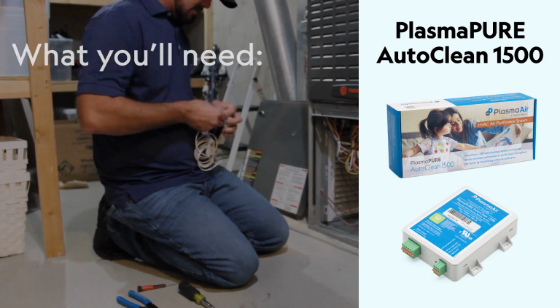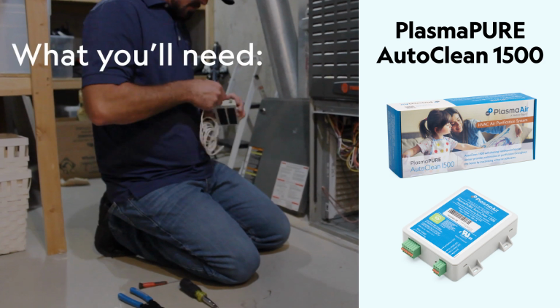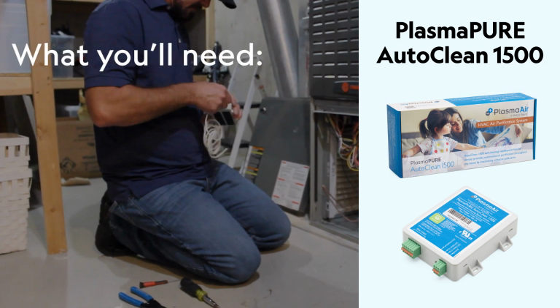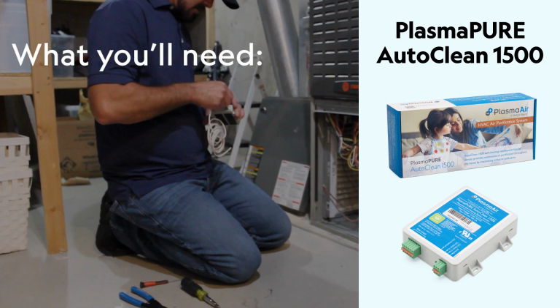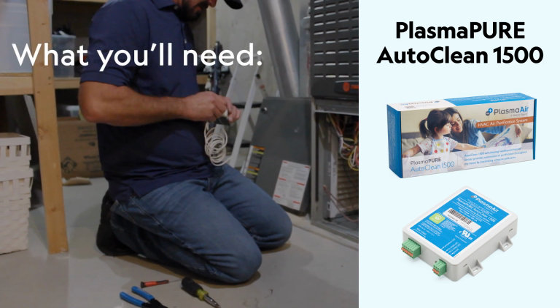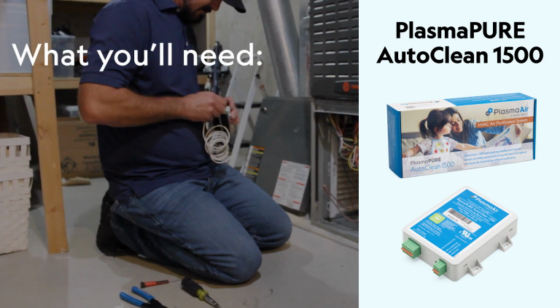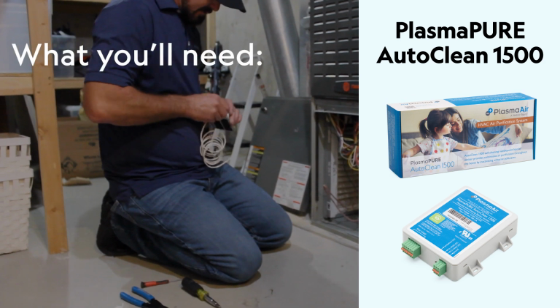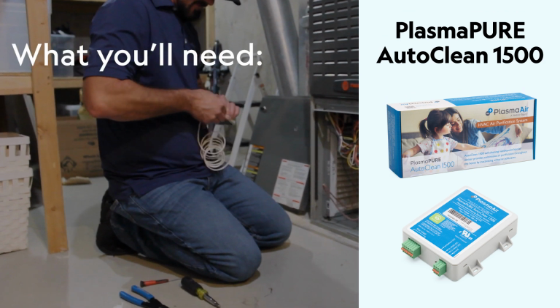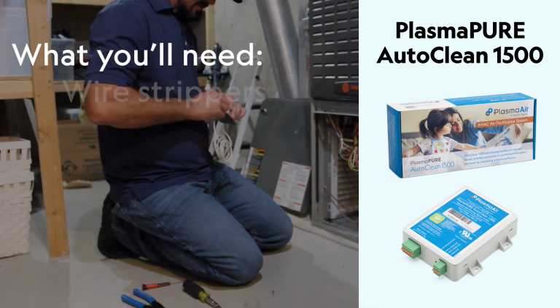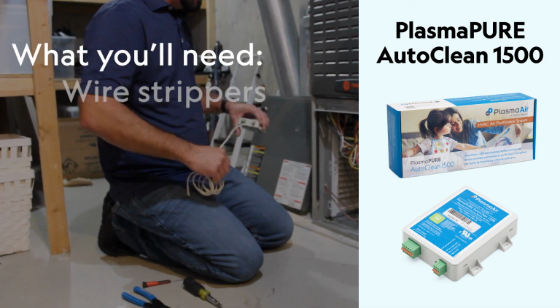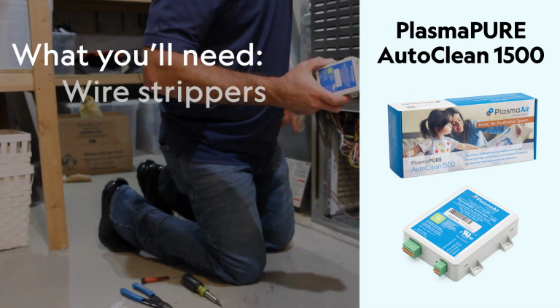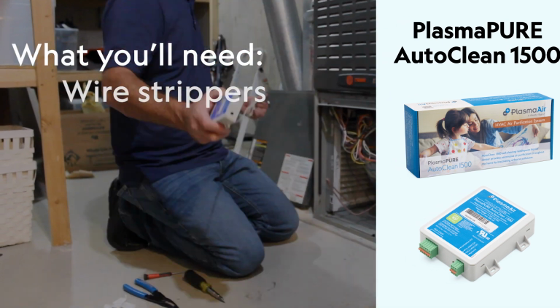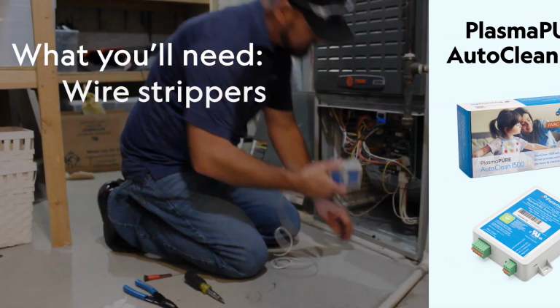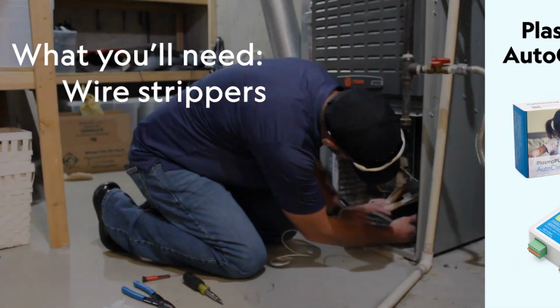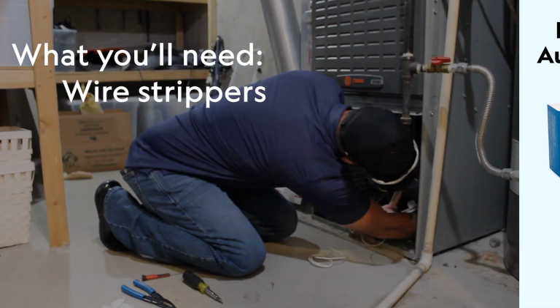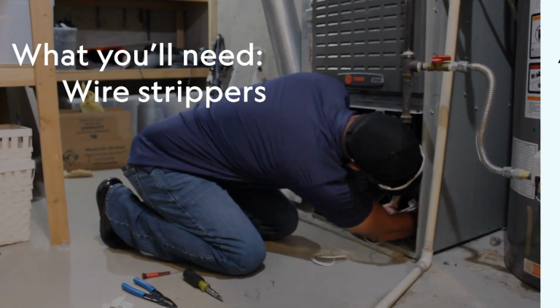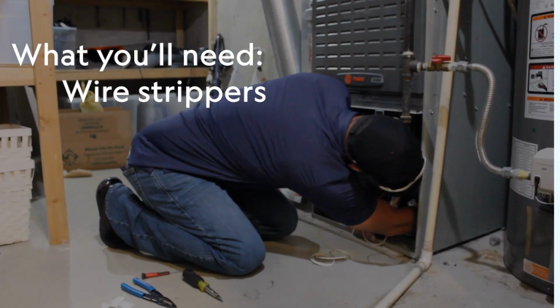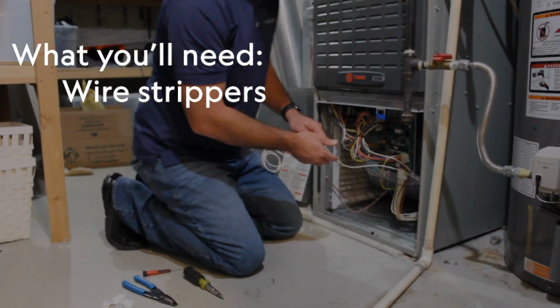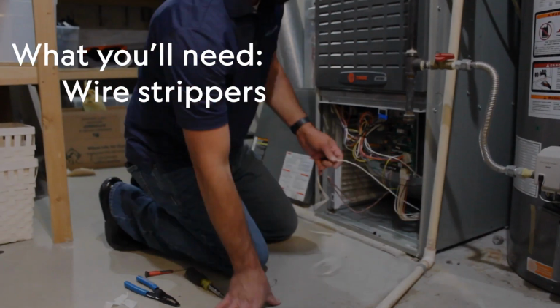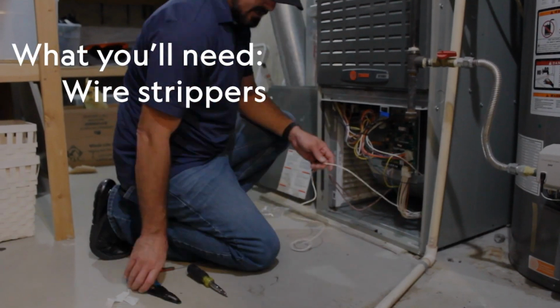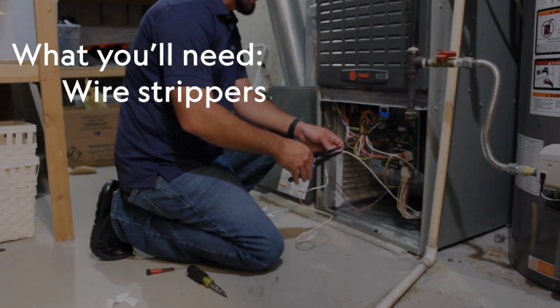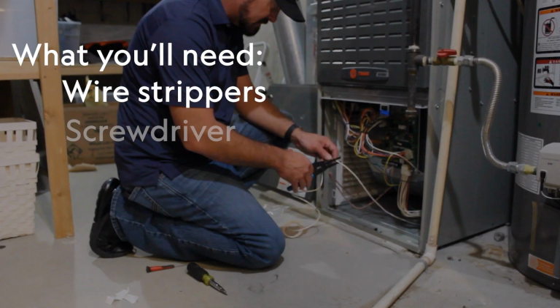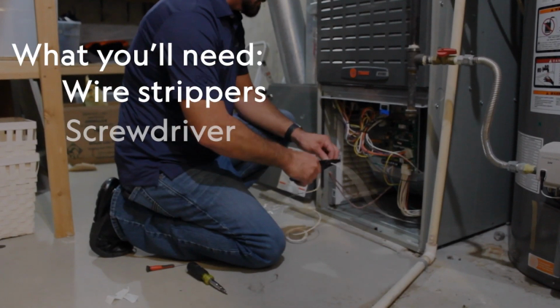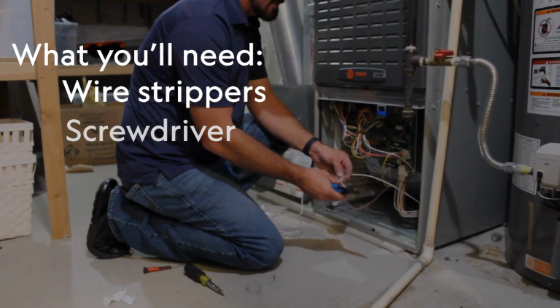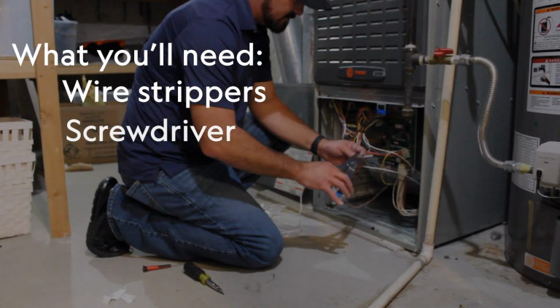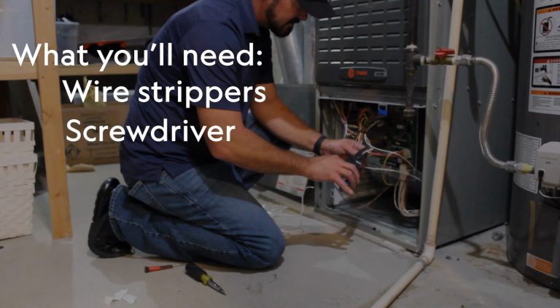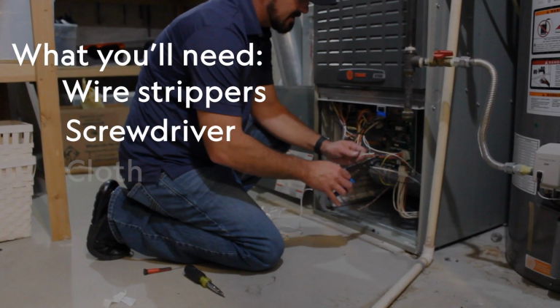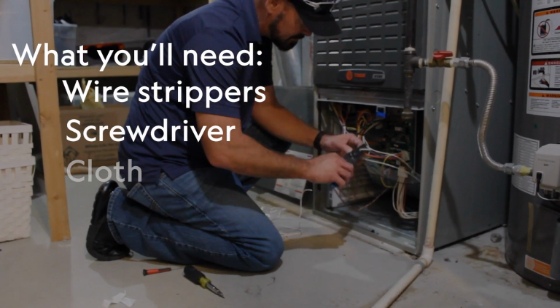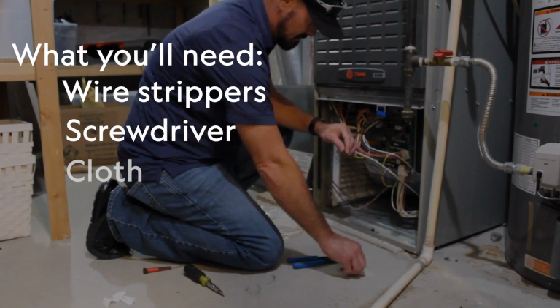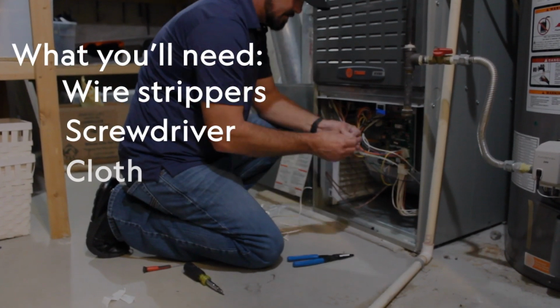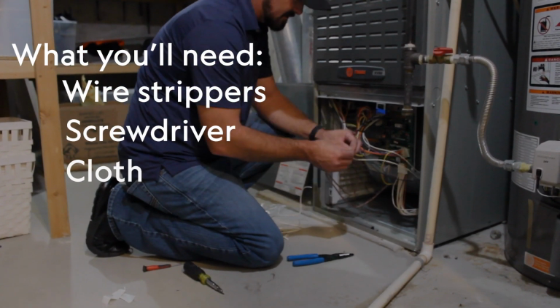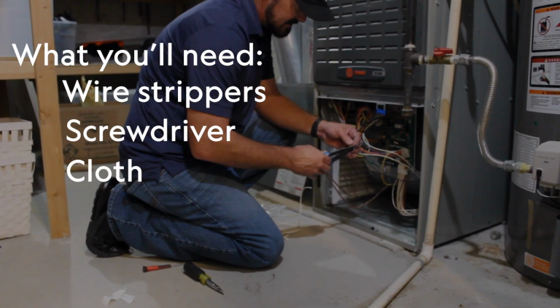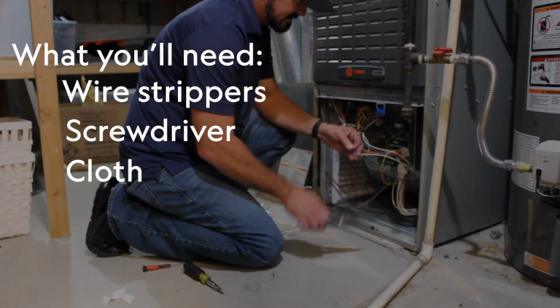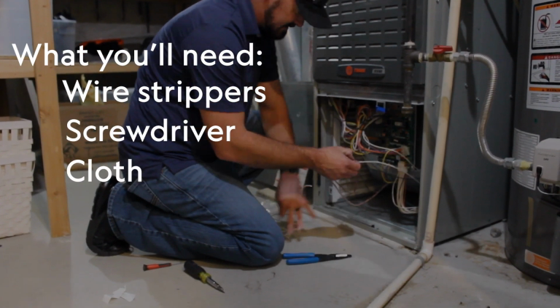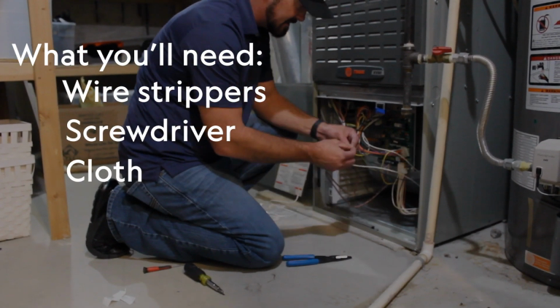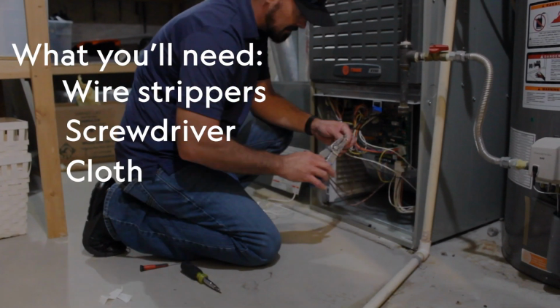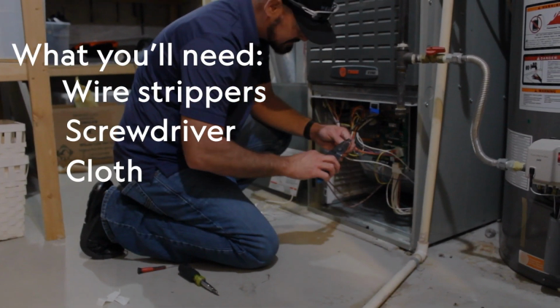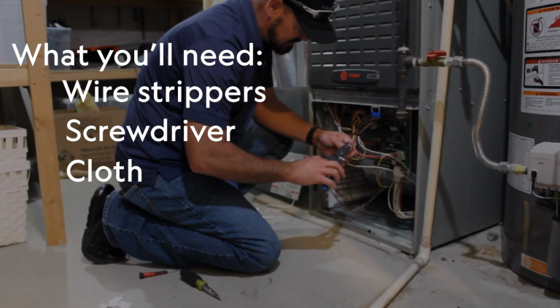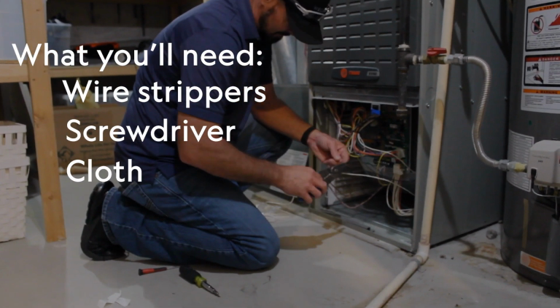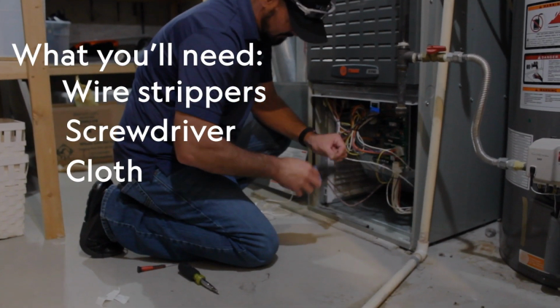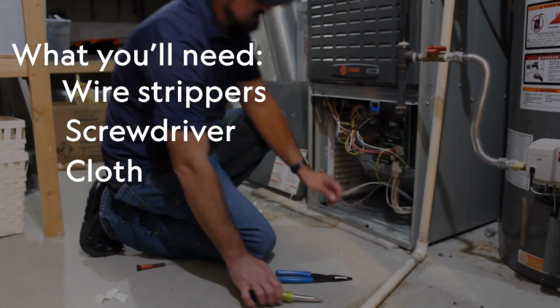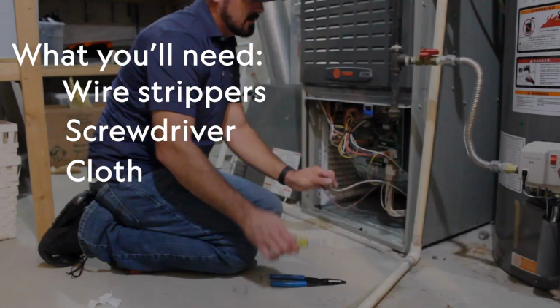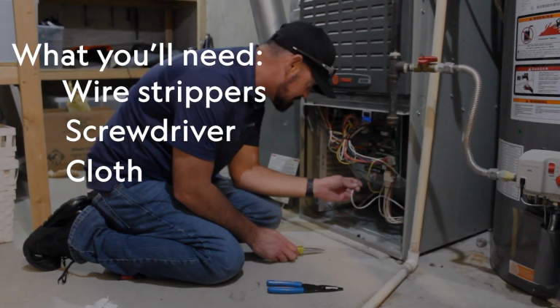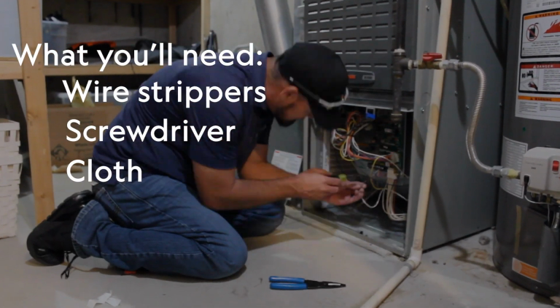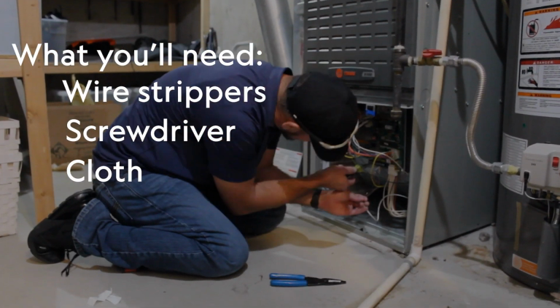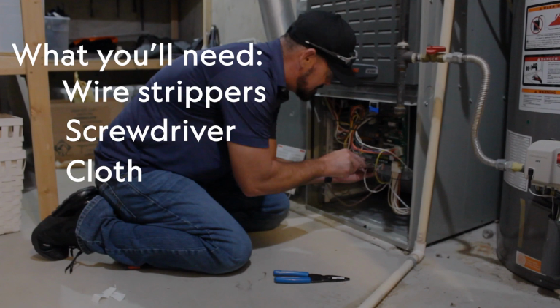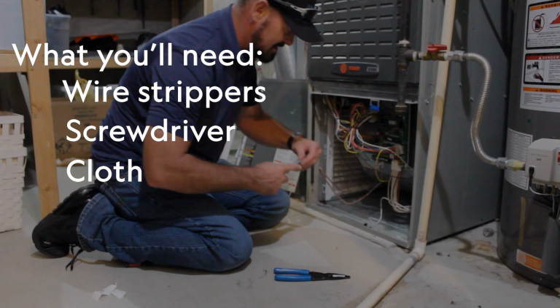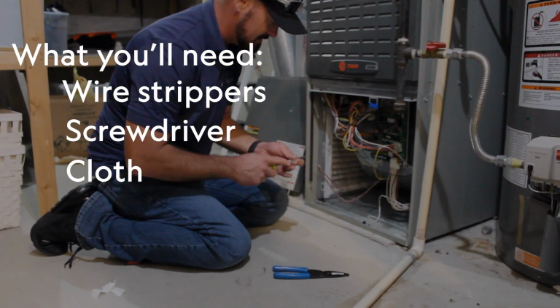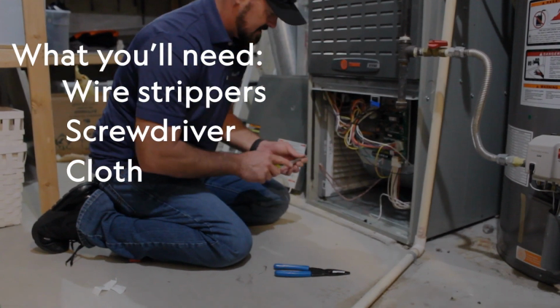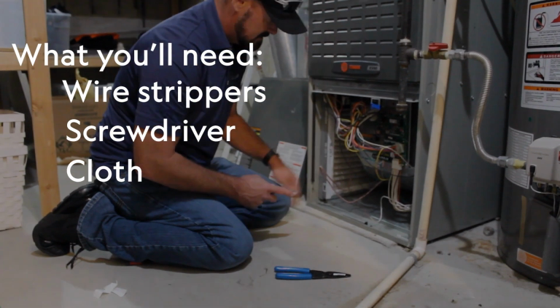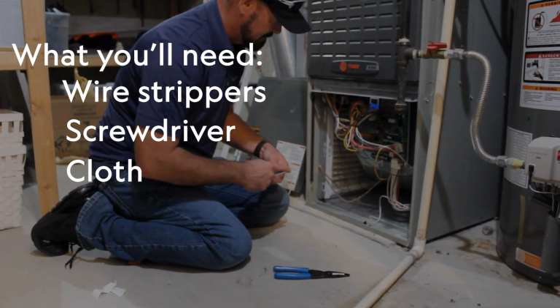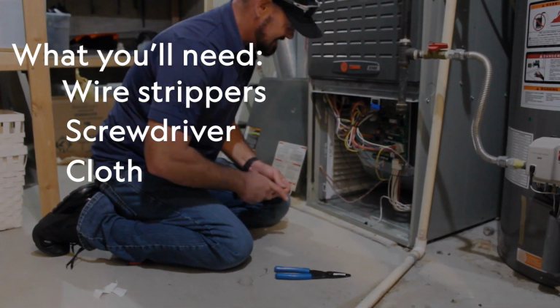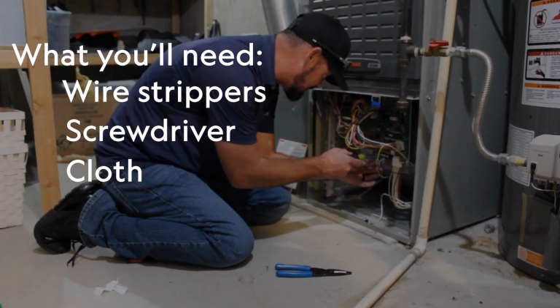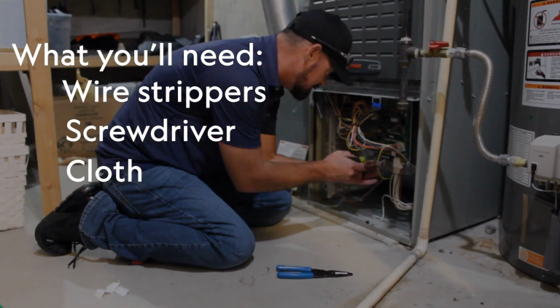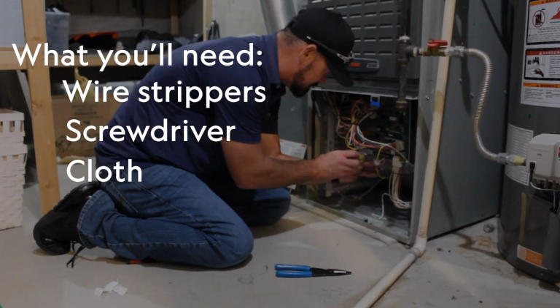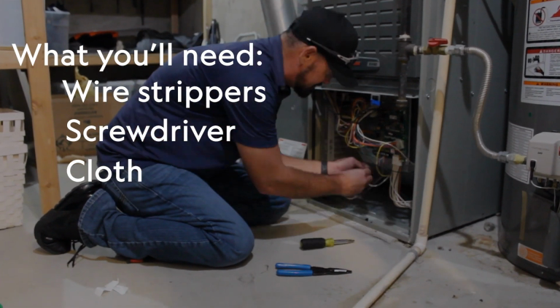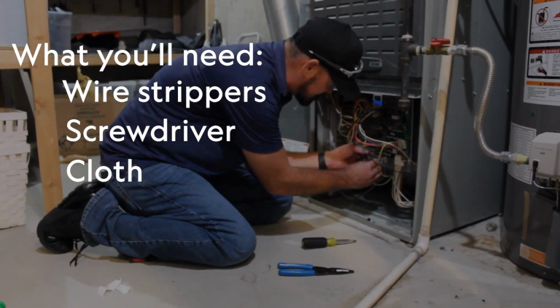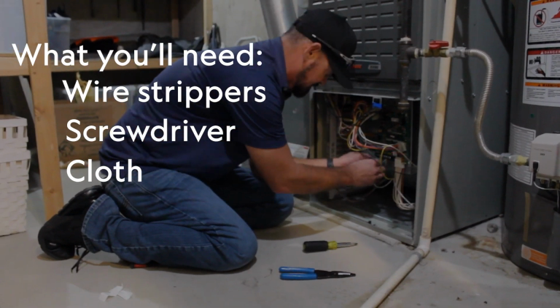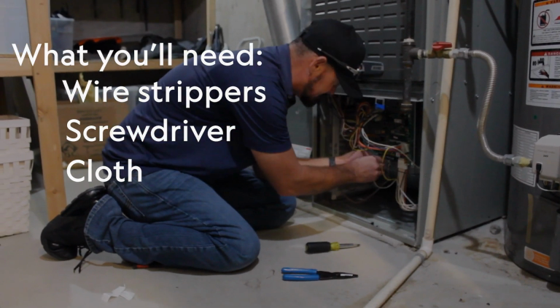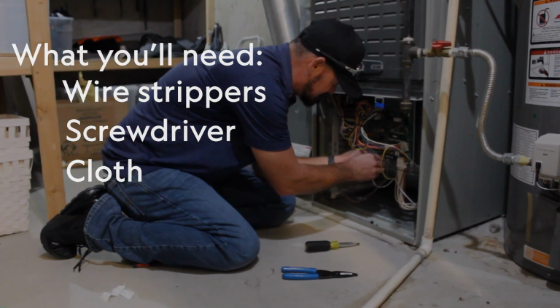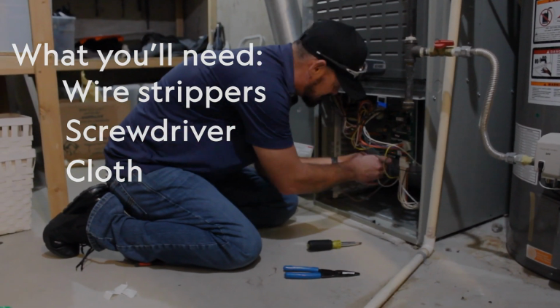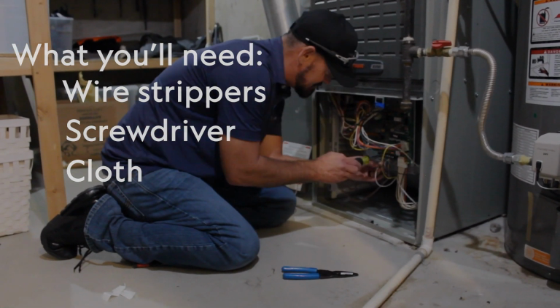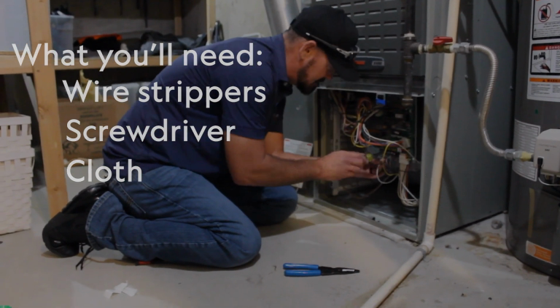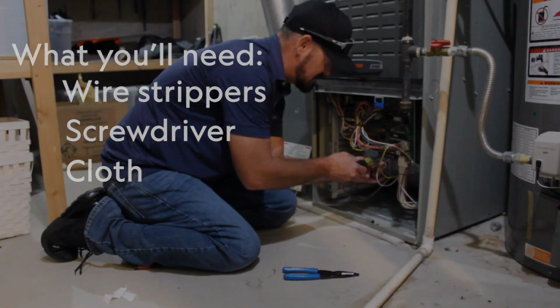All you'll need are wire strippers, a screwdriver, and a cloth to wipe down the surface of the blower housing.